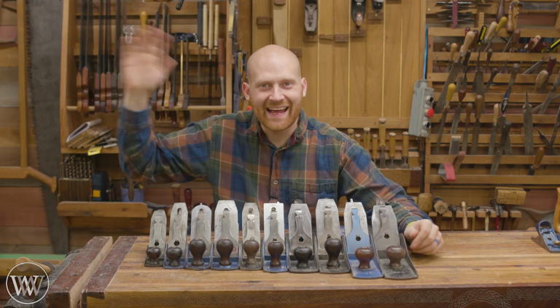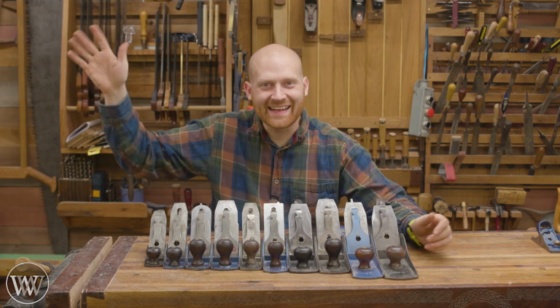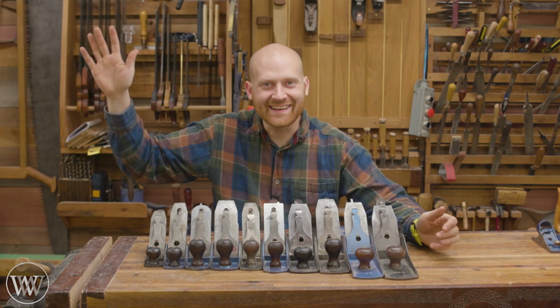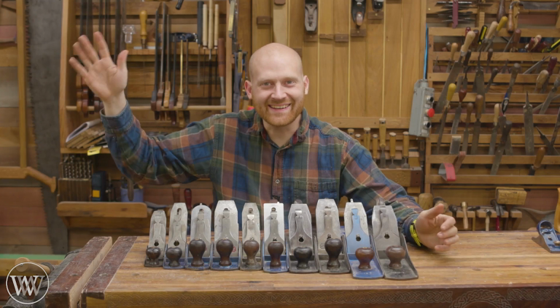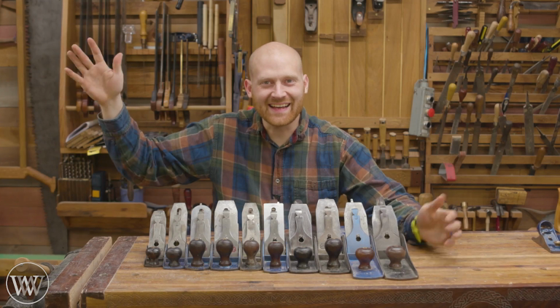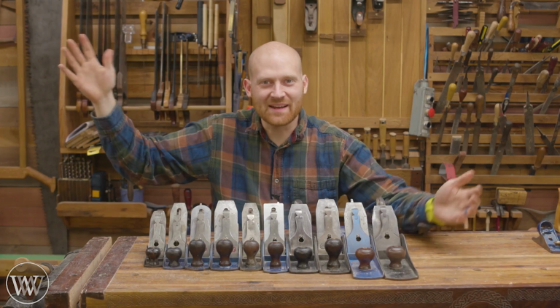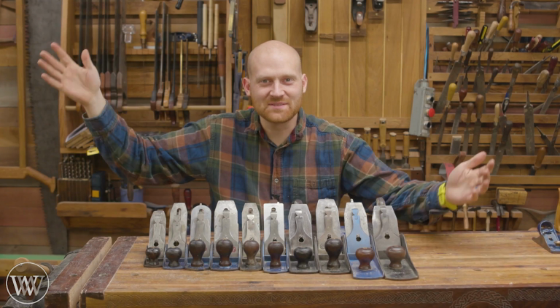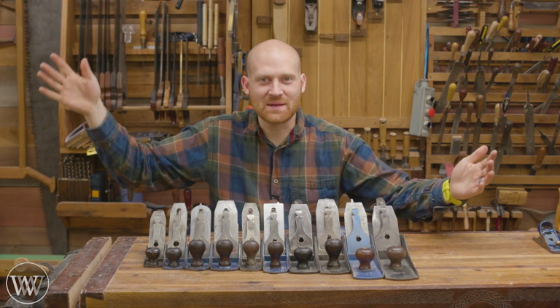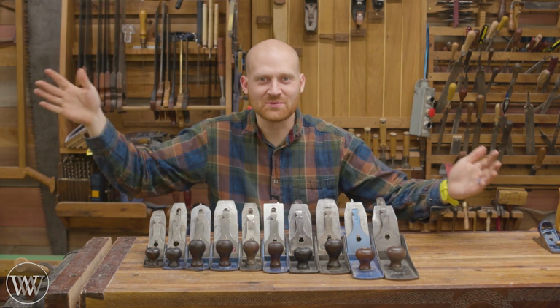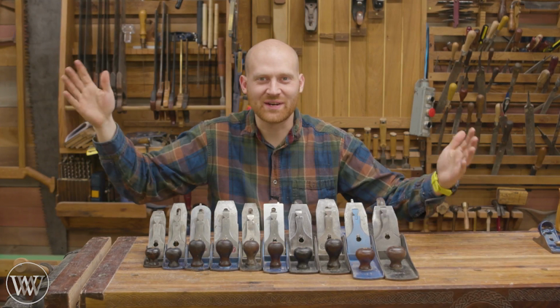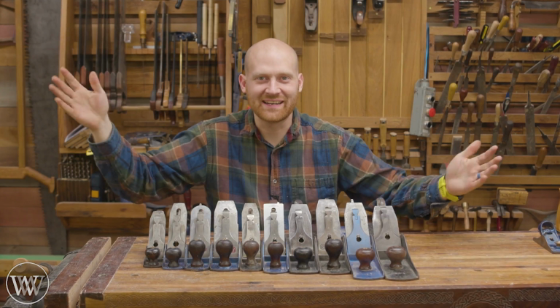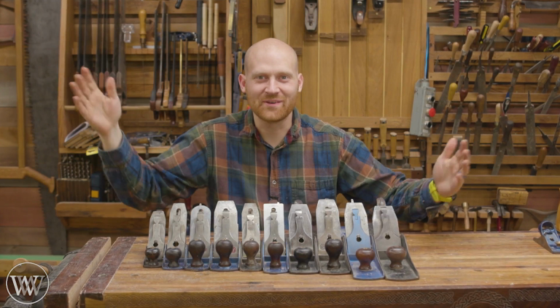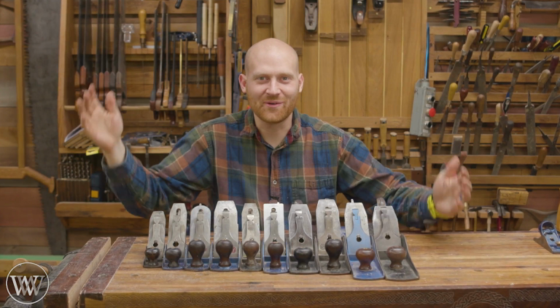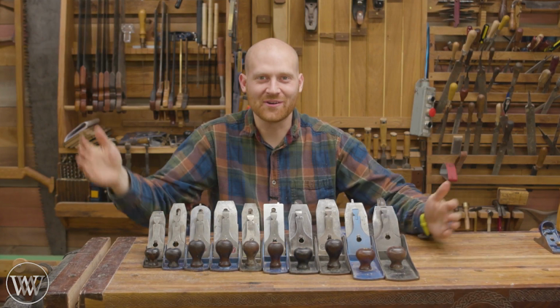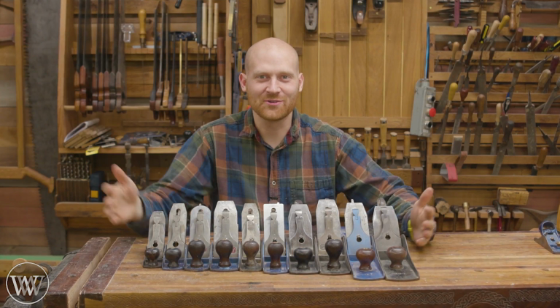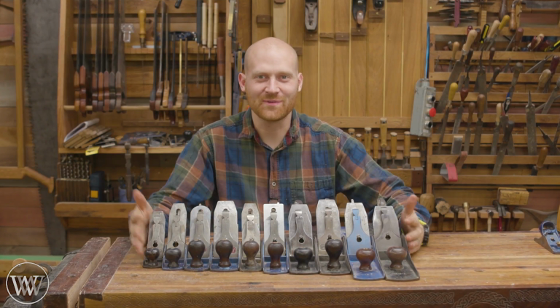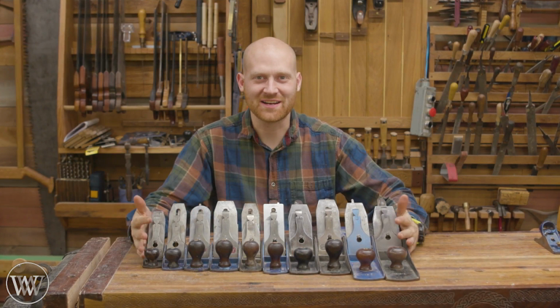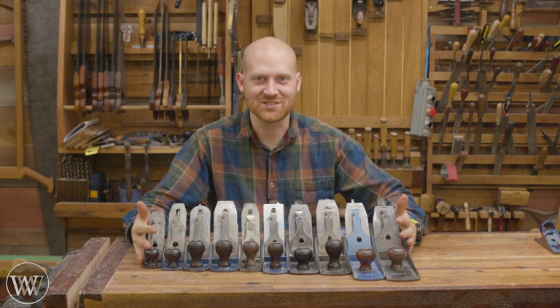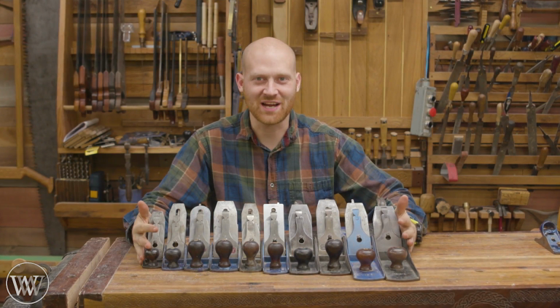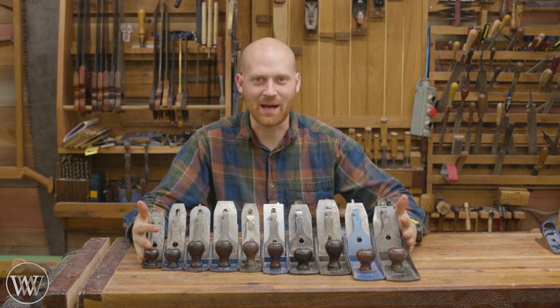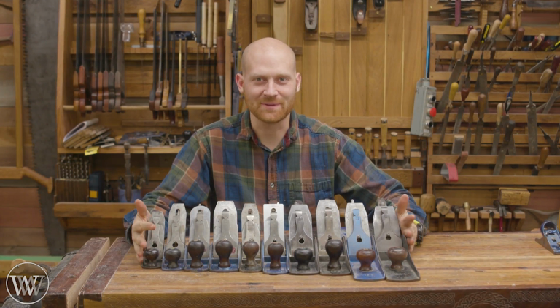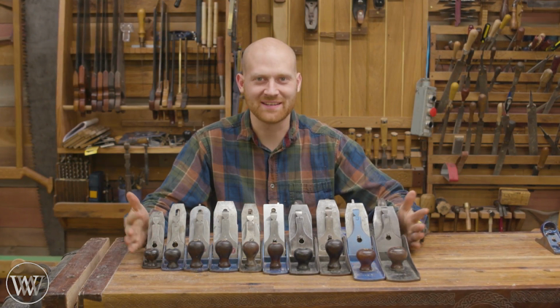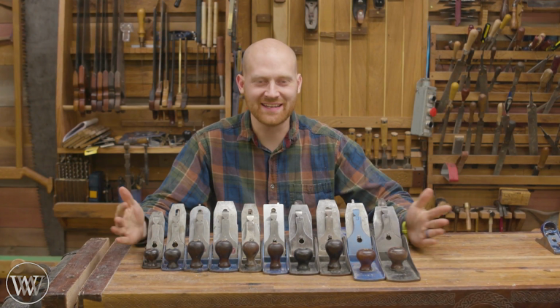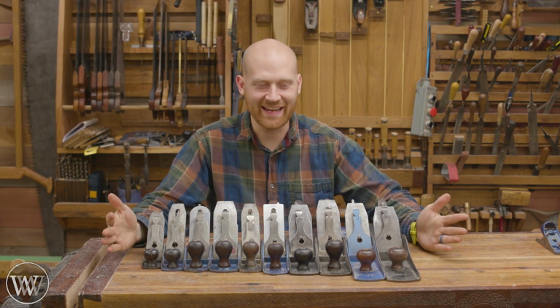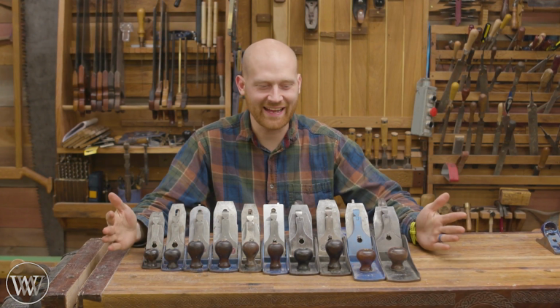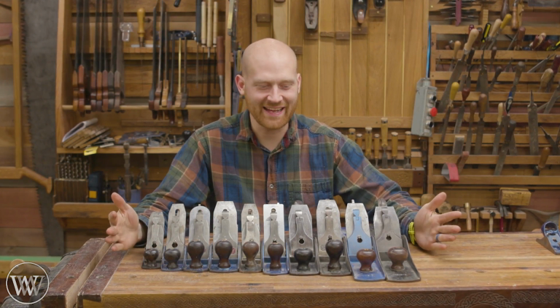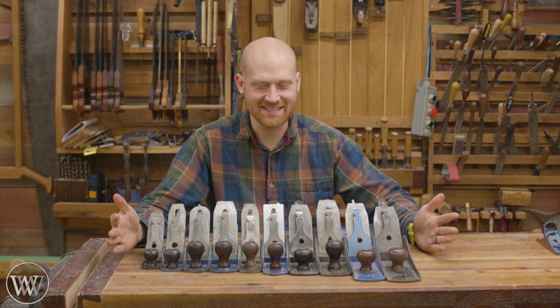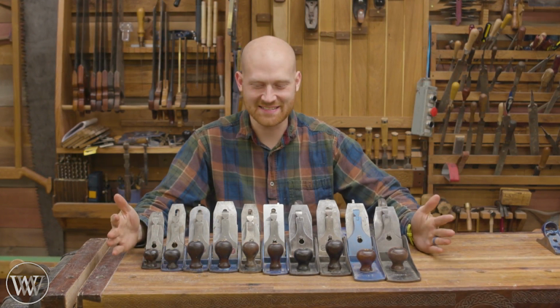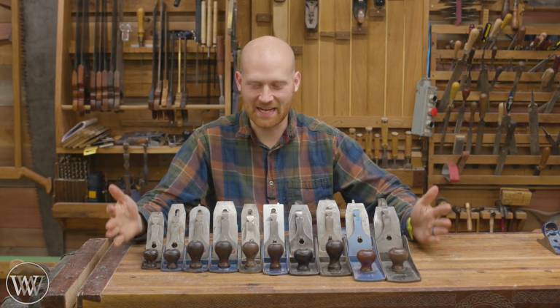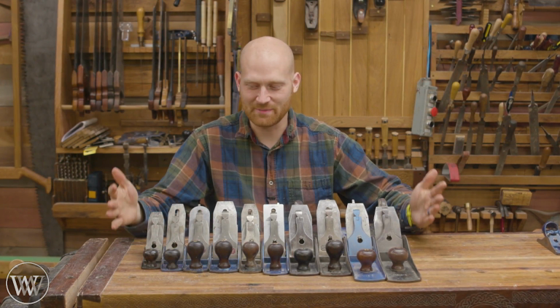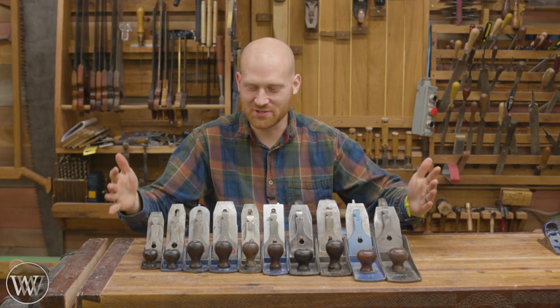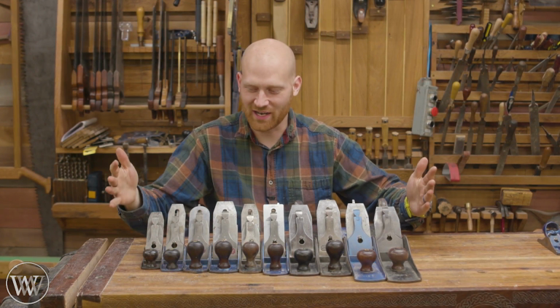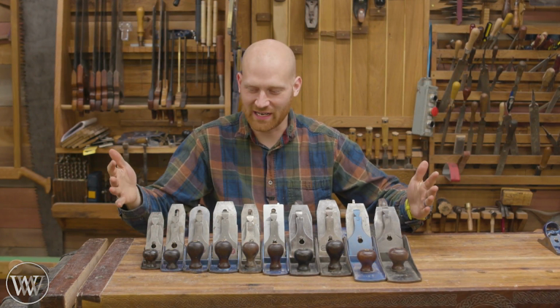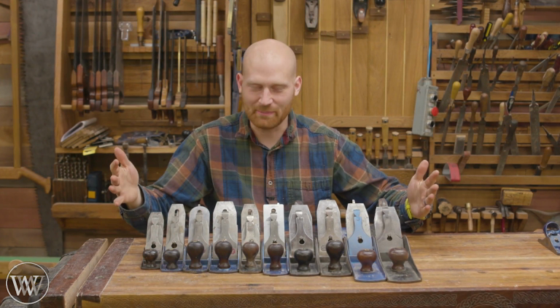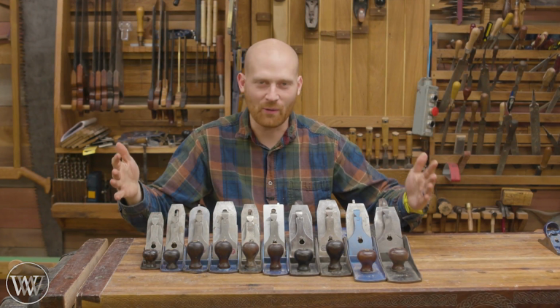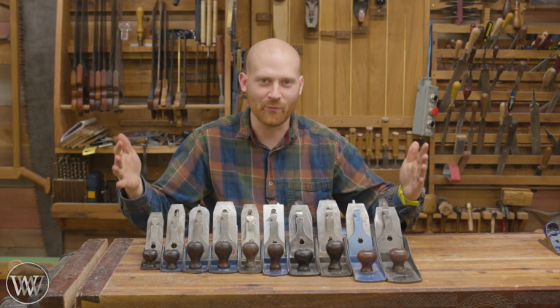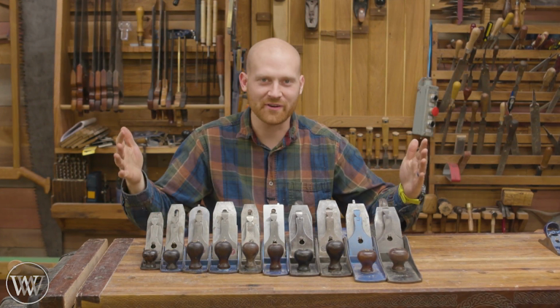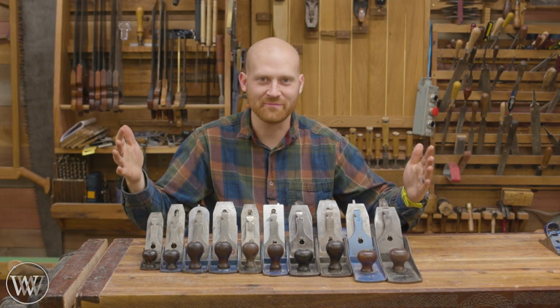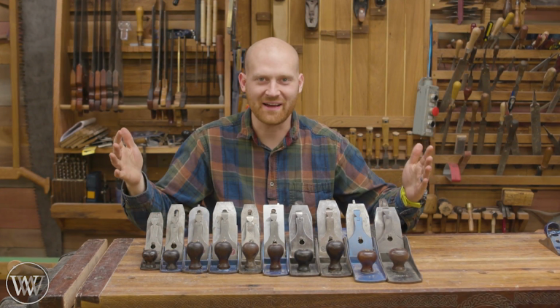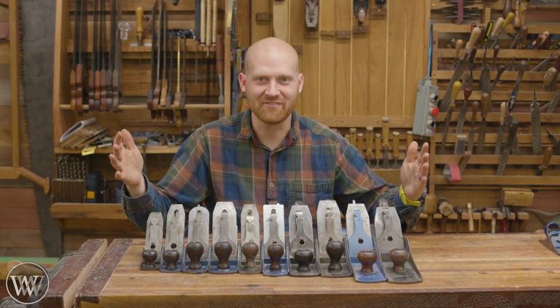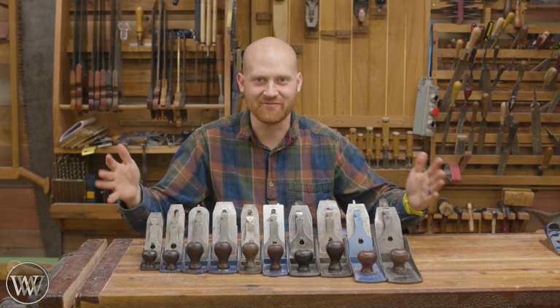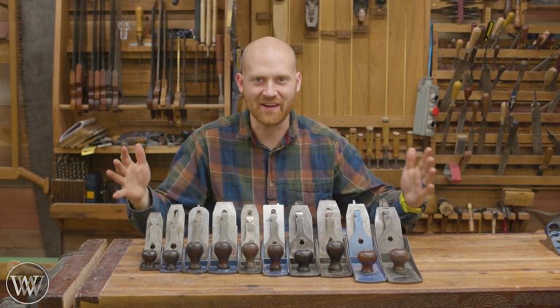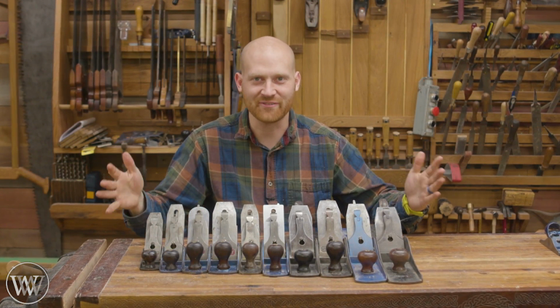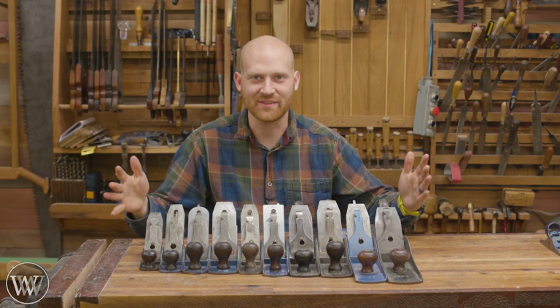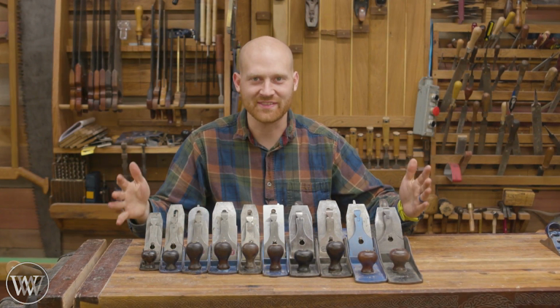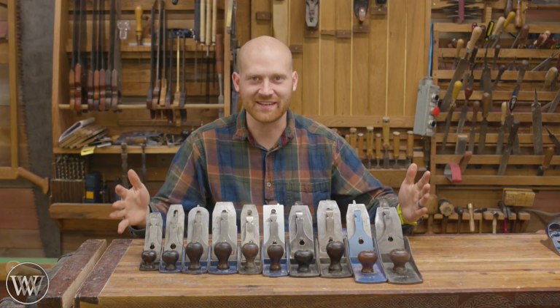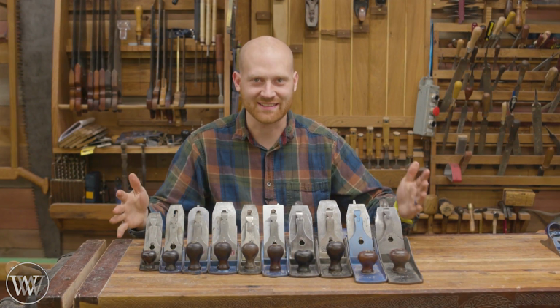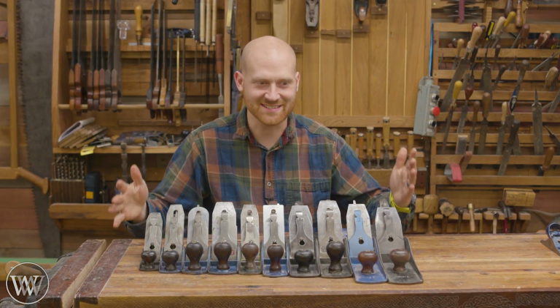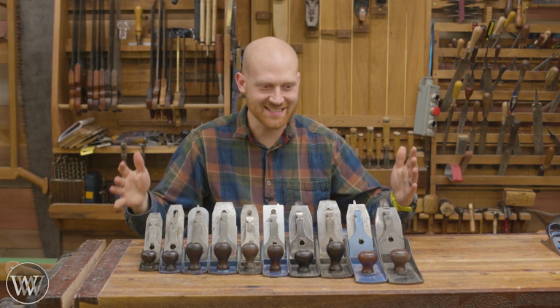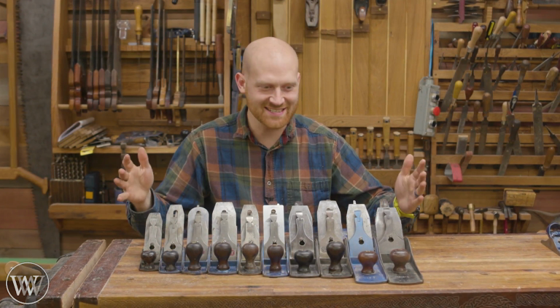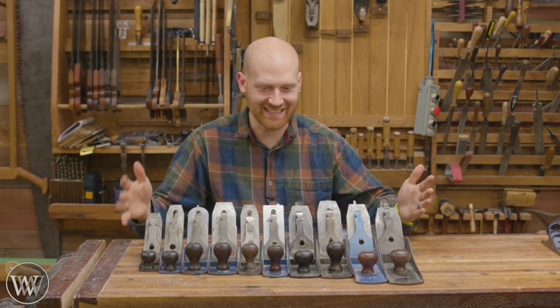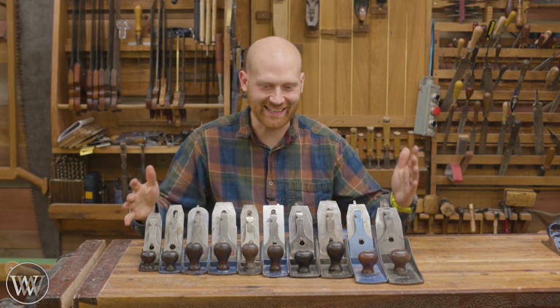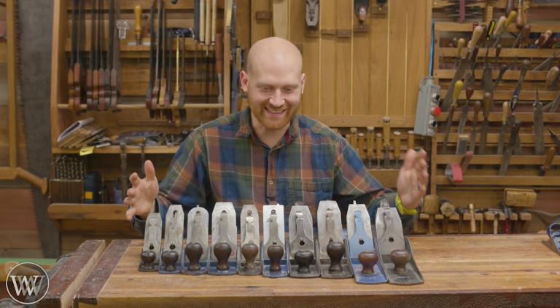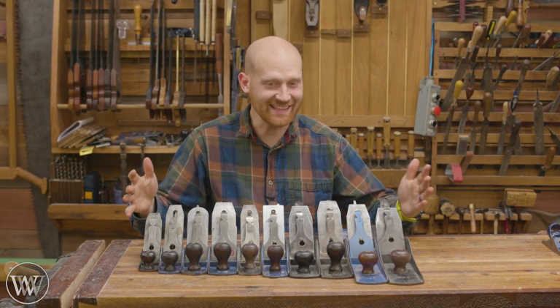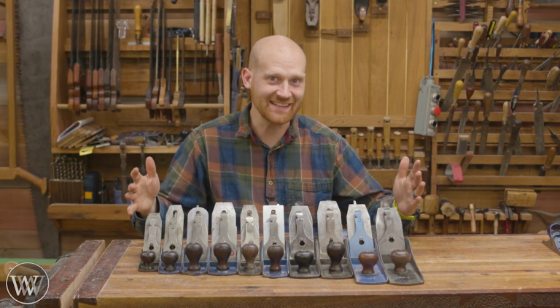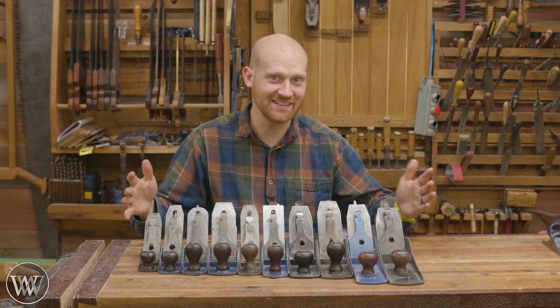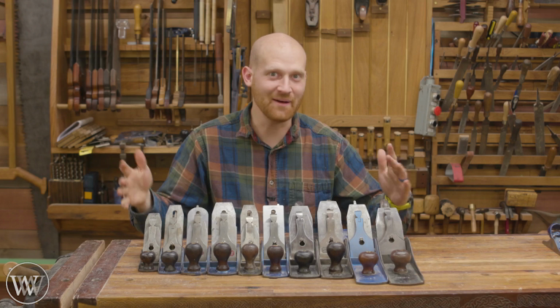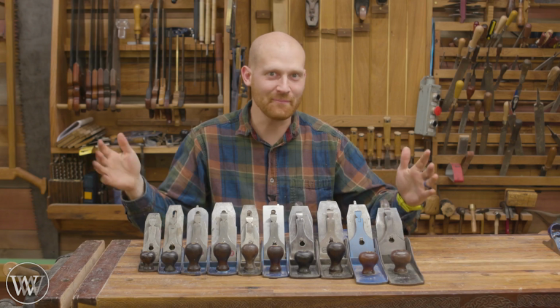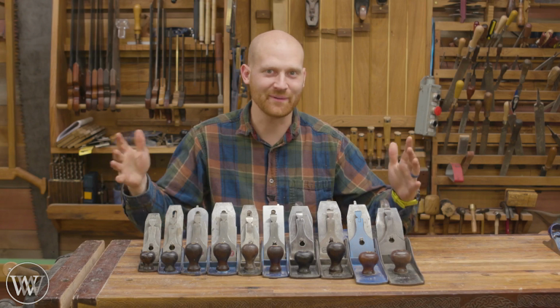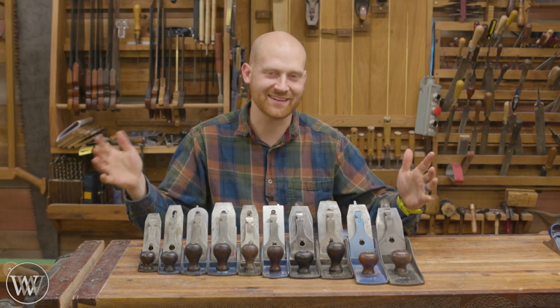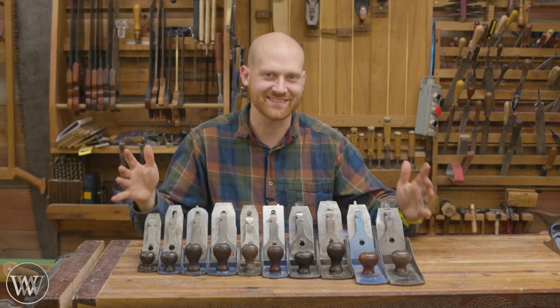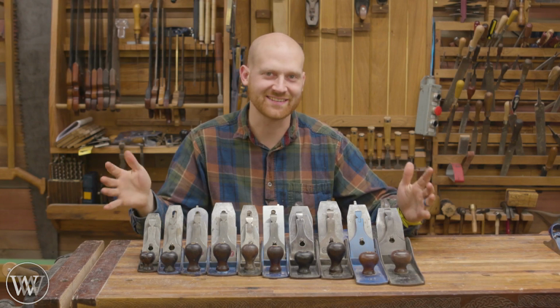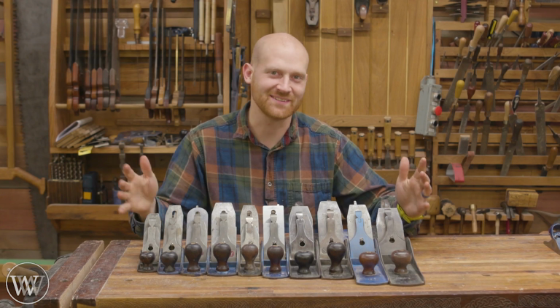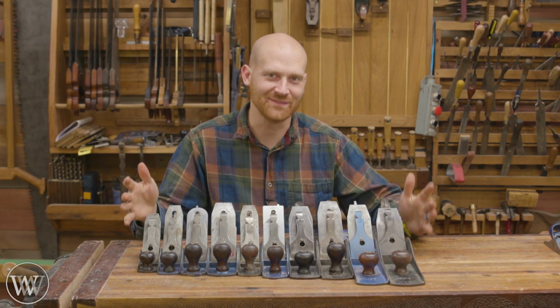Hey y'all, I'm James Wright and welcome to my shop. Today it's time to talk about one of my favorite things, the Stanley numbering system.